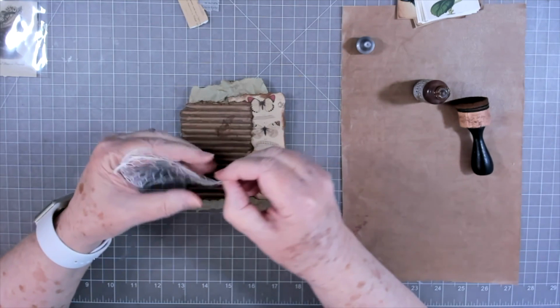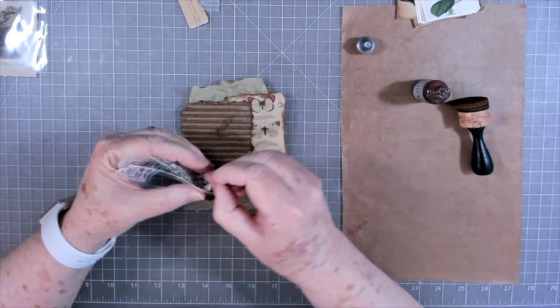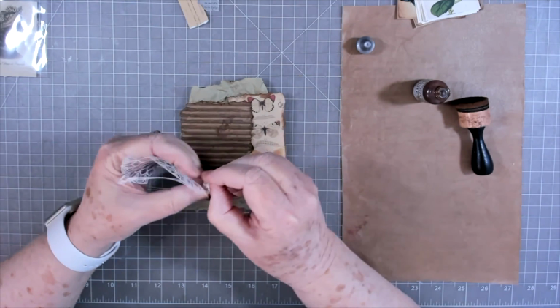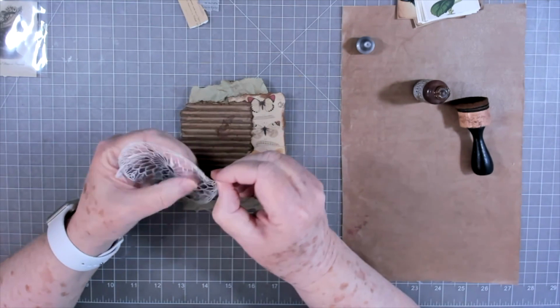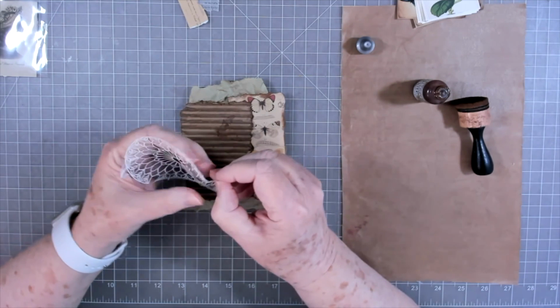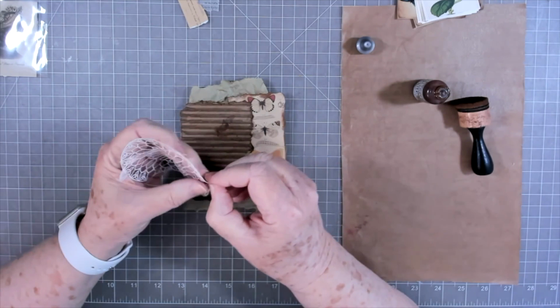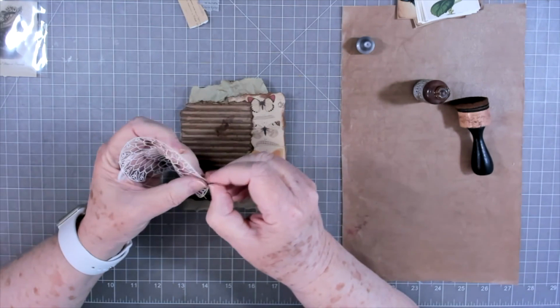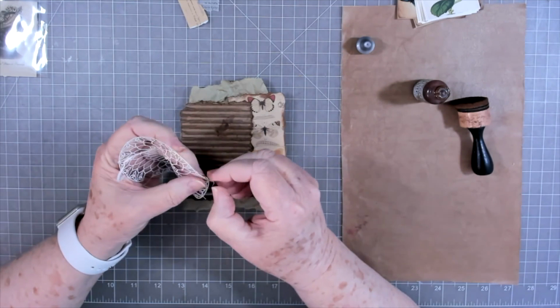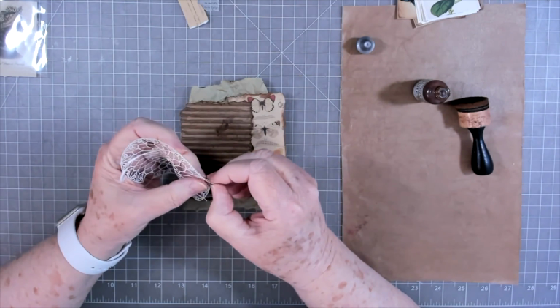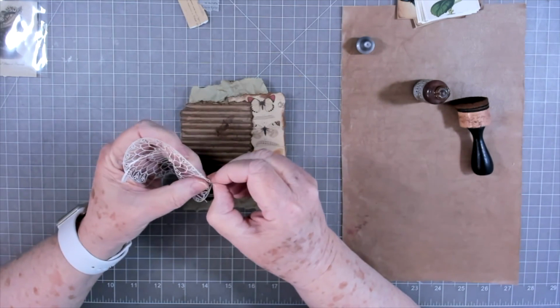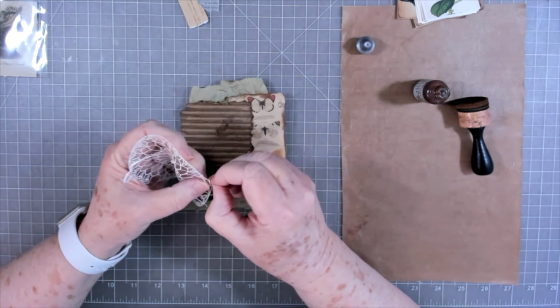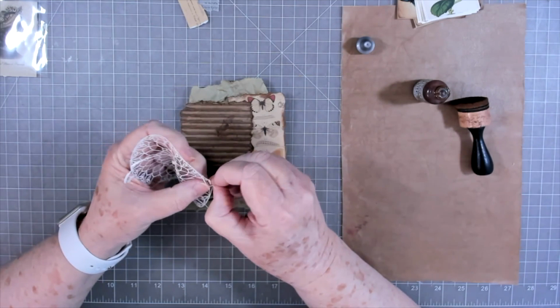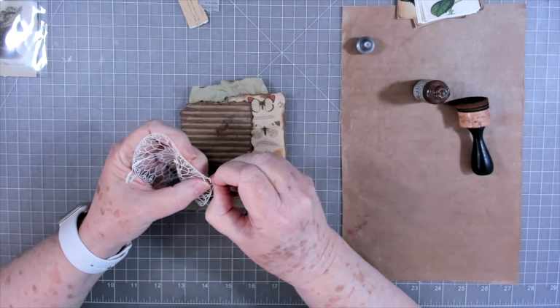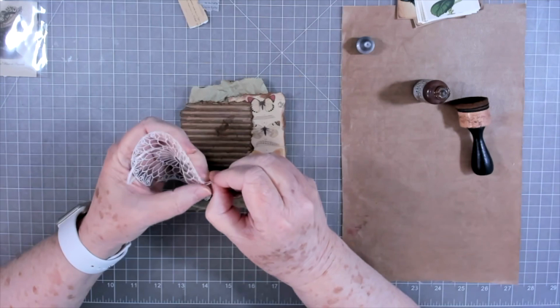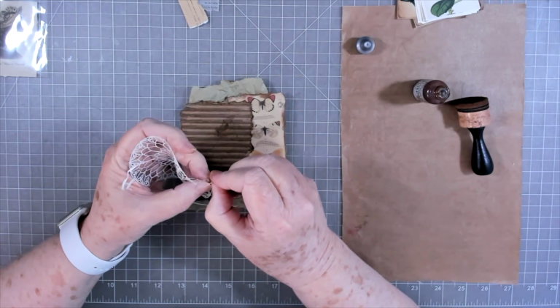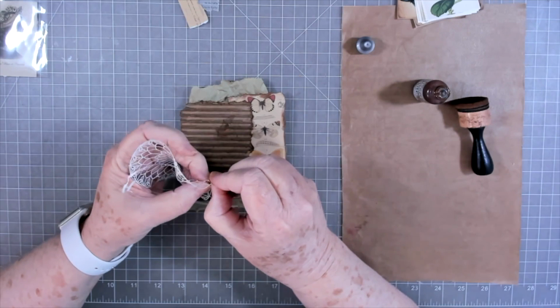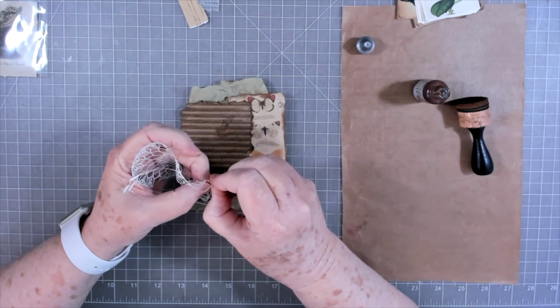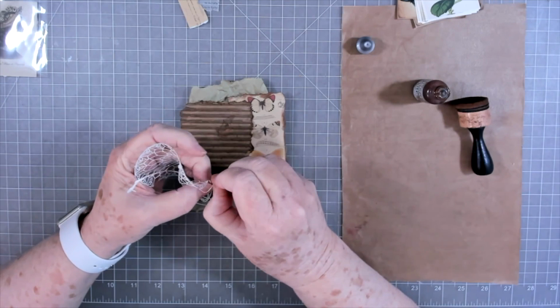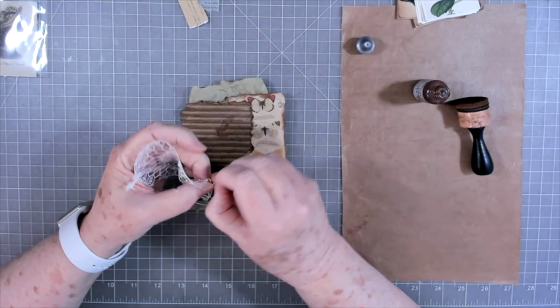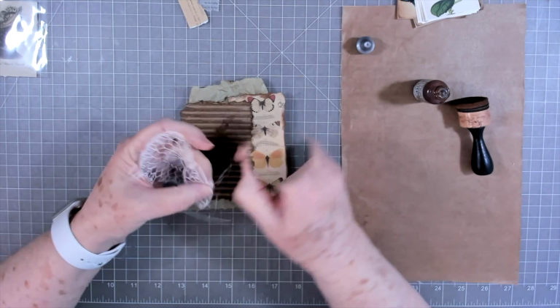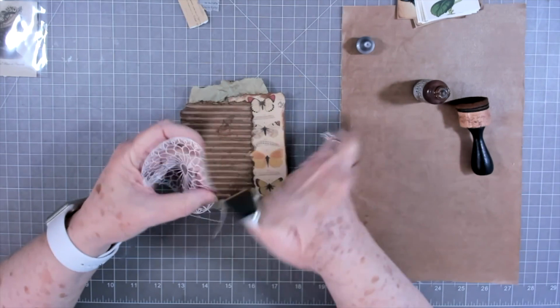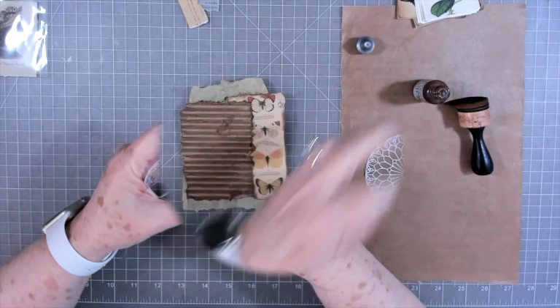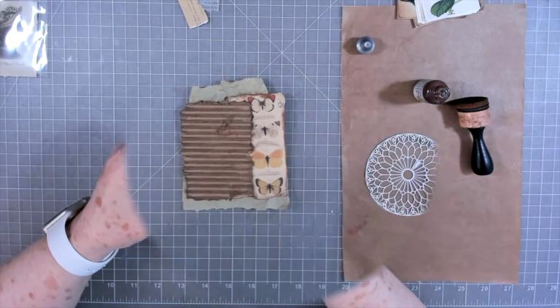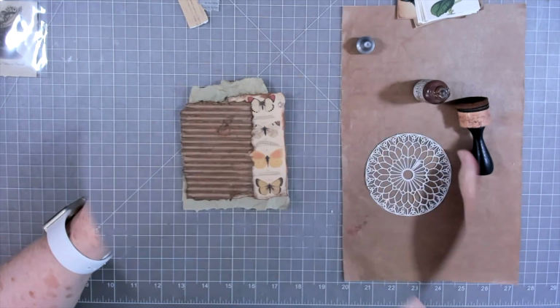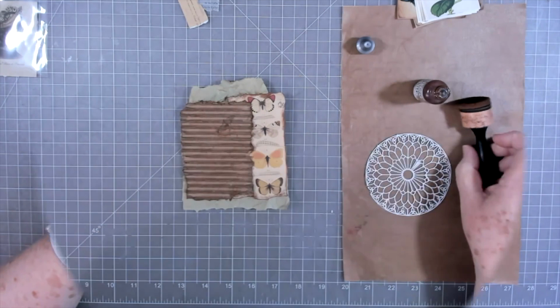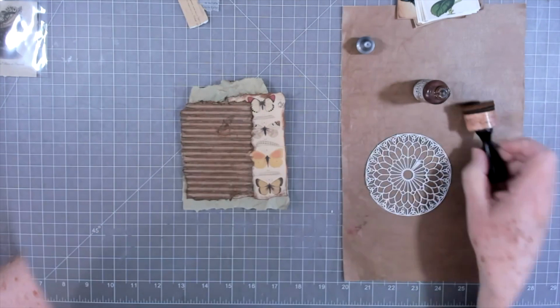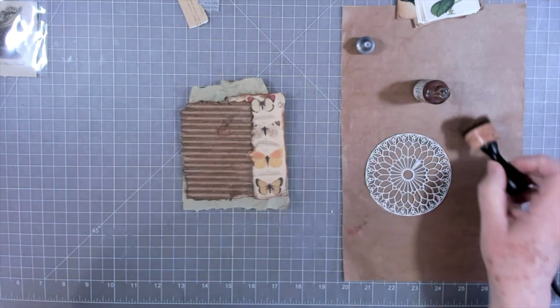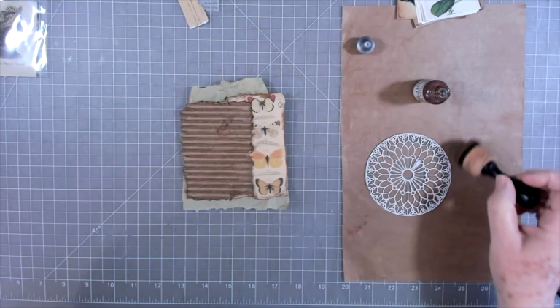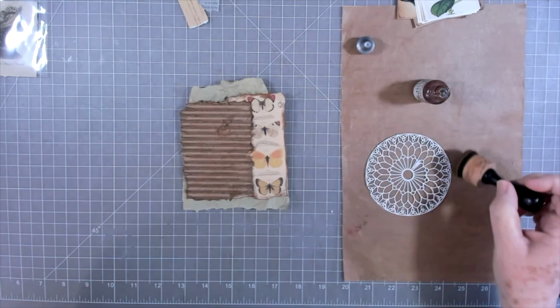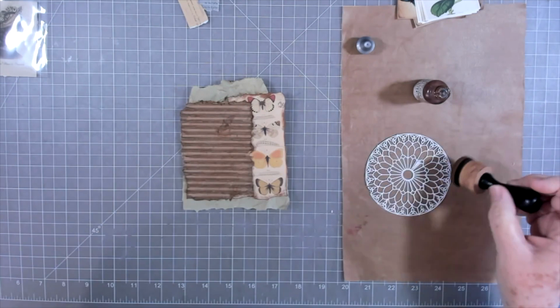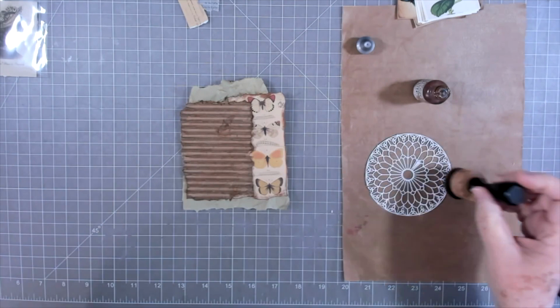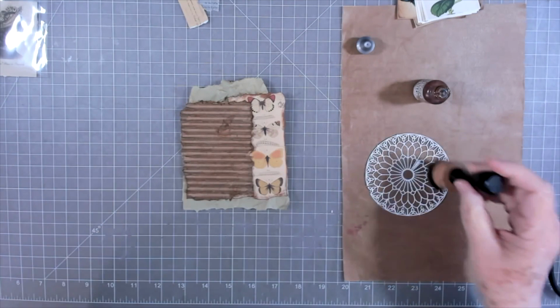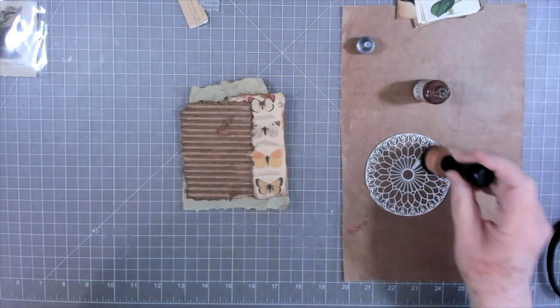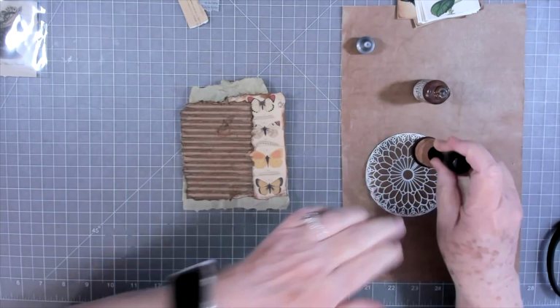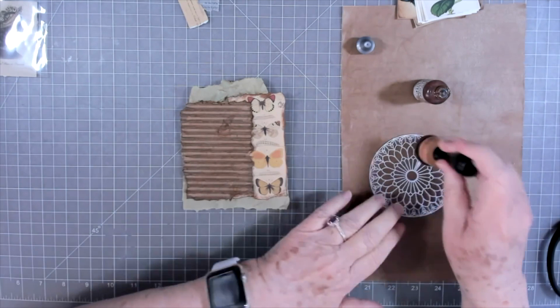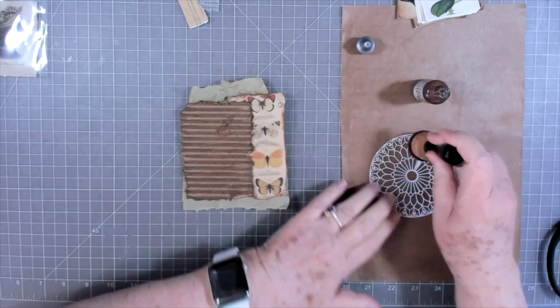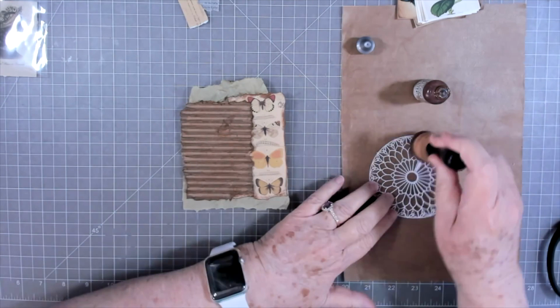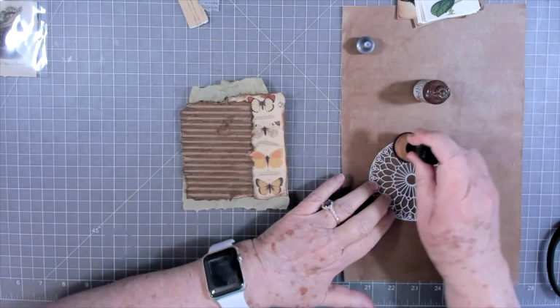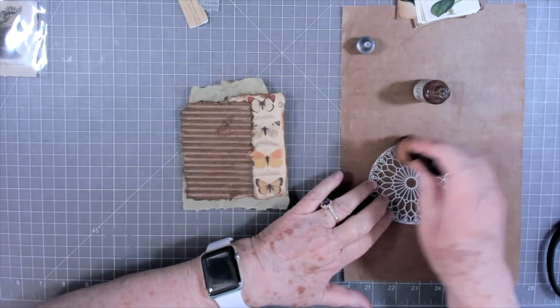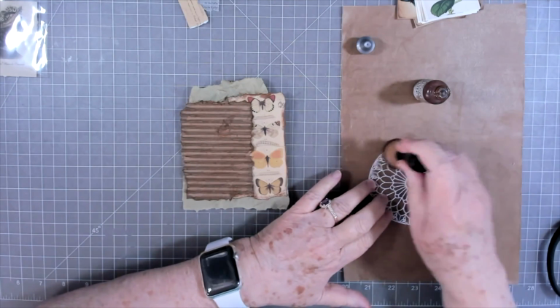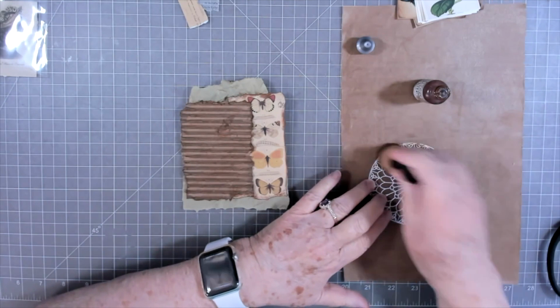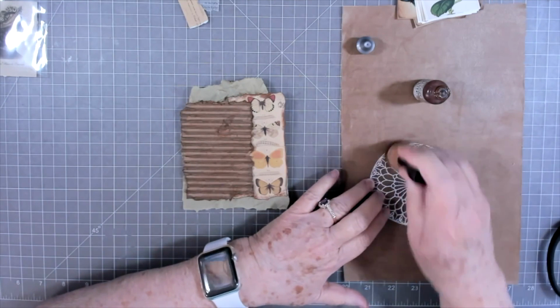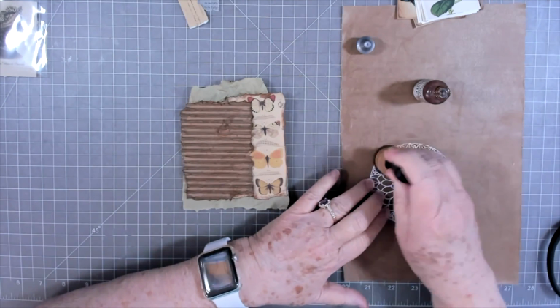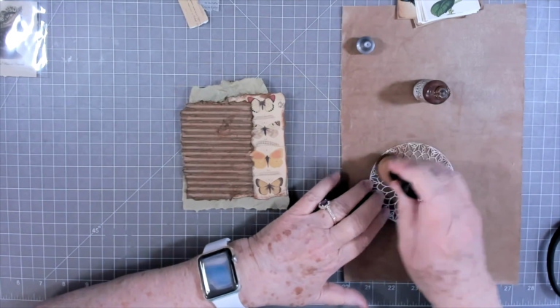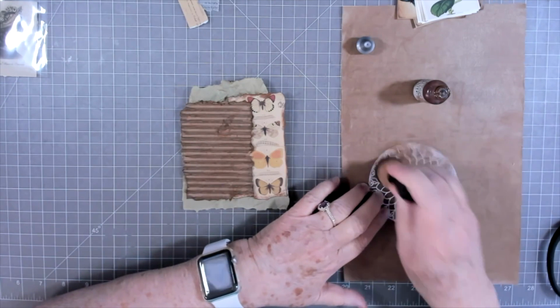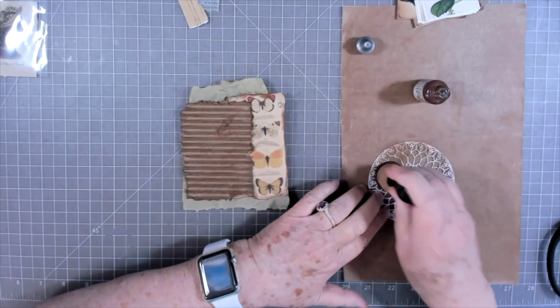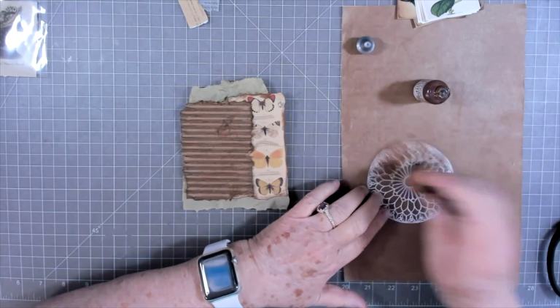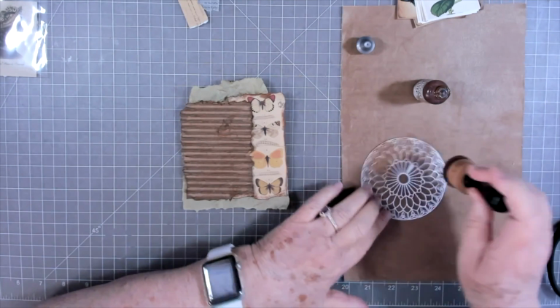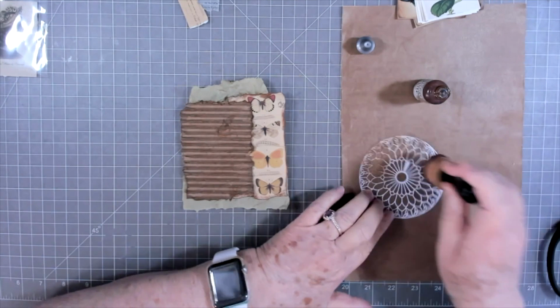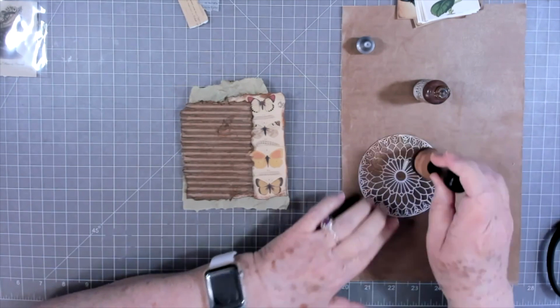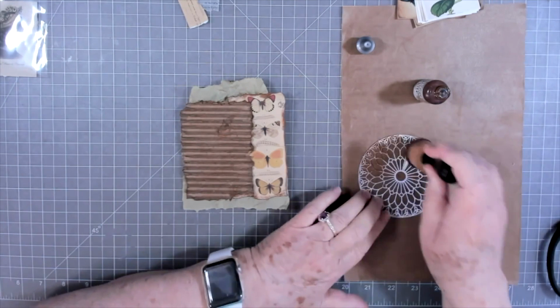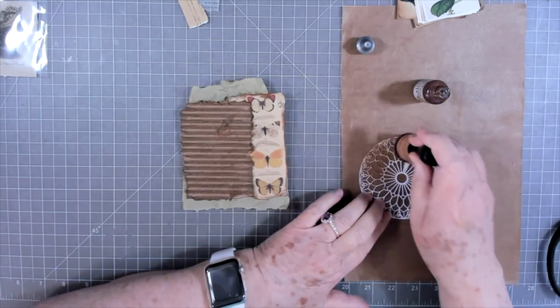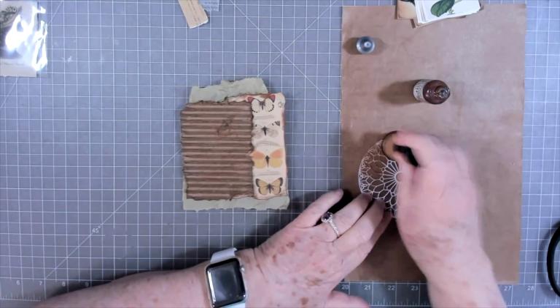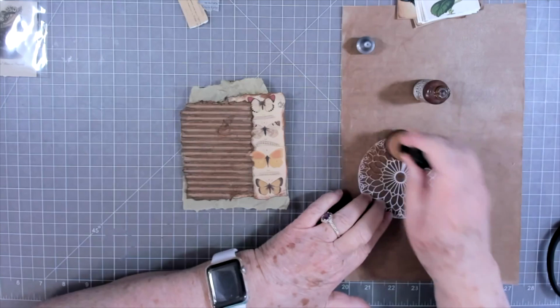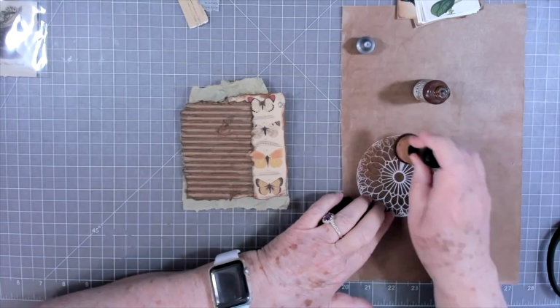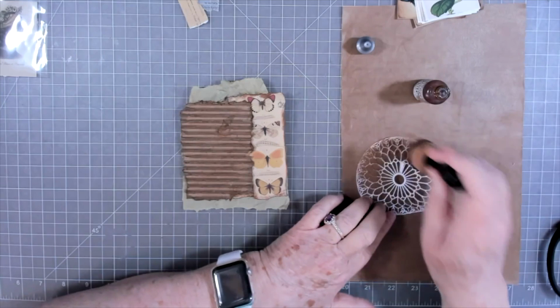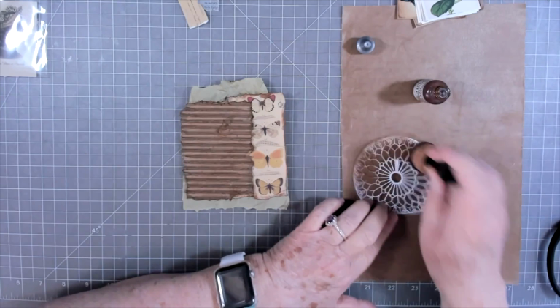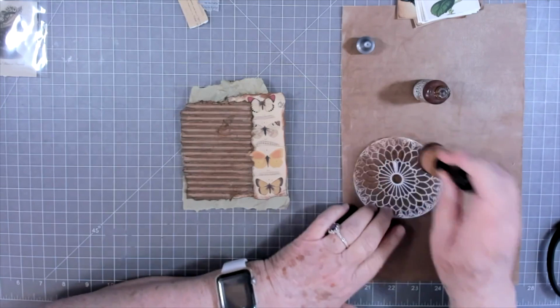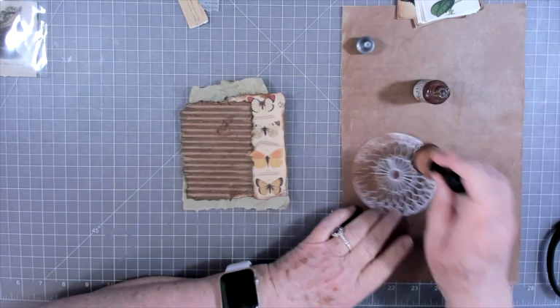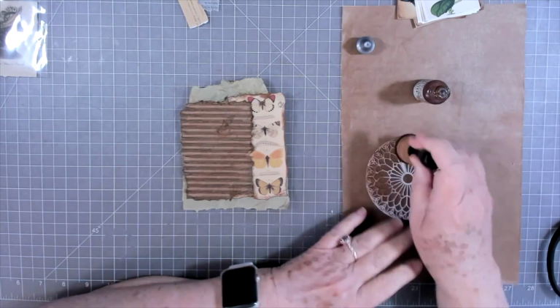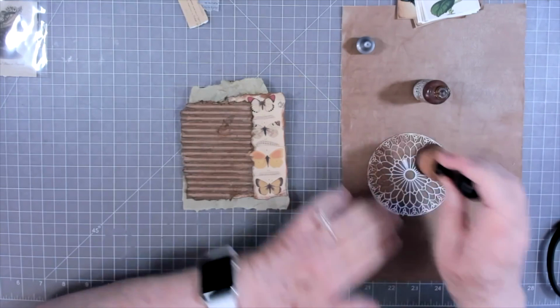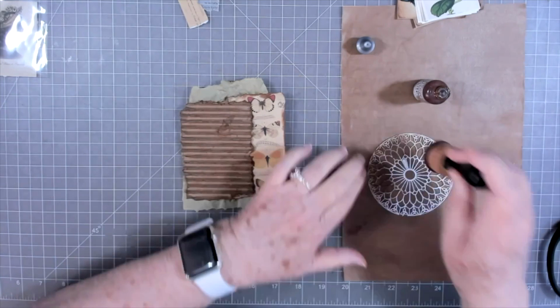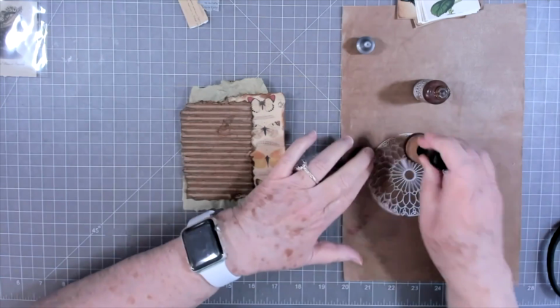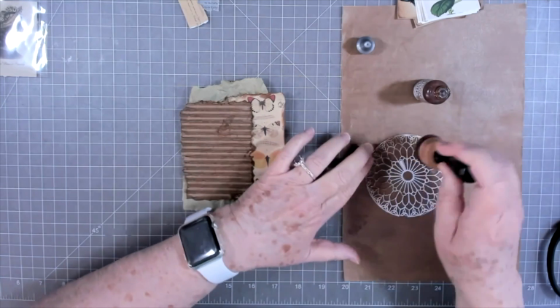See, that one's broke already. So I'm just going to take that outside piece off, and then I'm going to put ink on it because I don't want it that bright white.